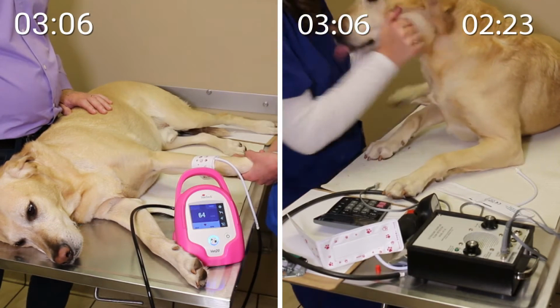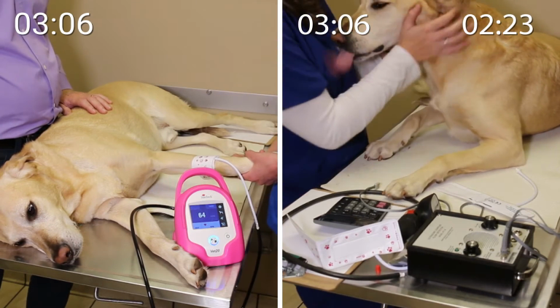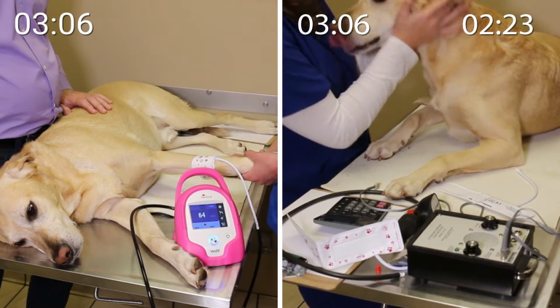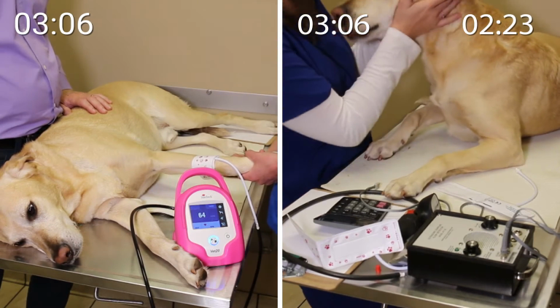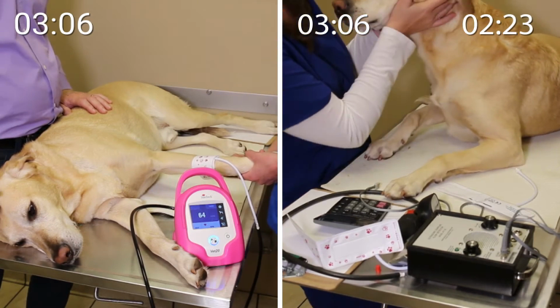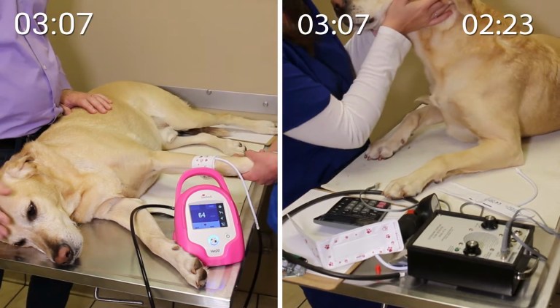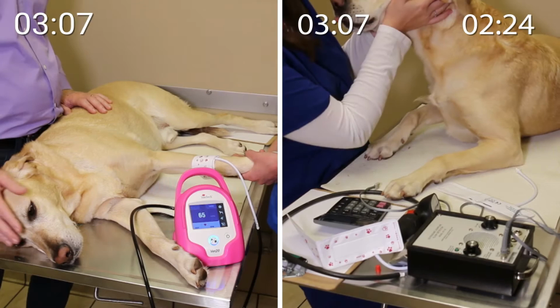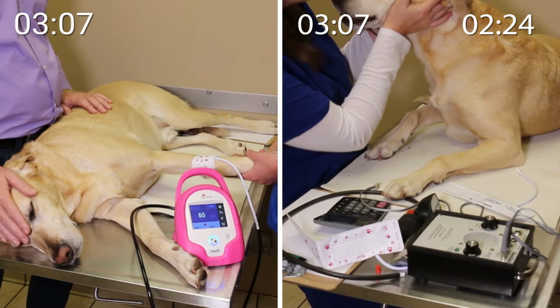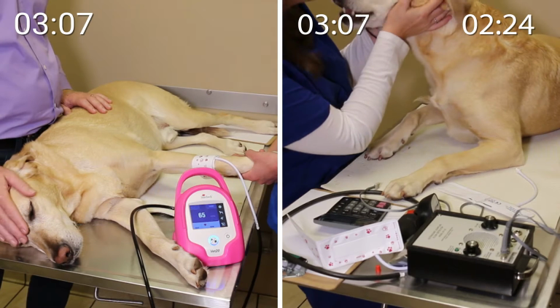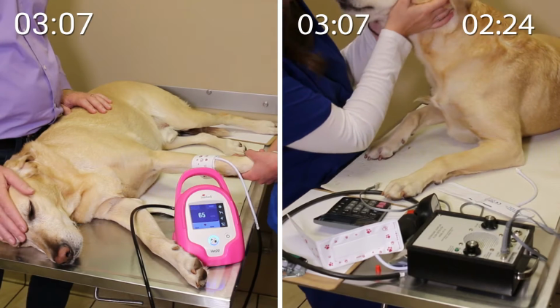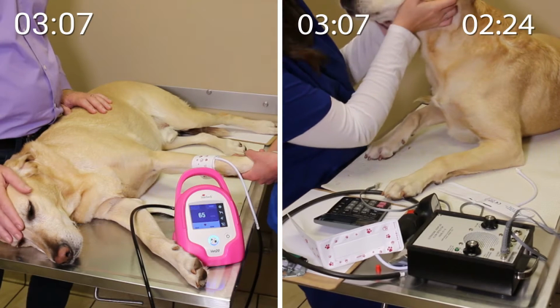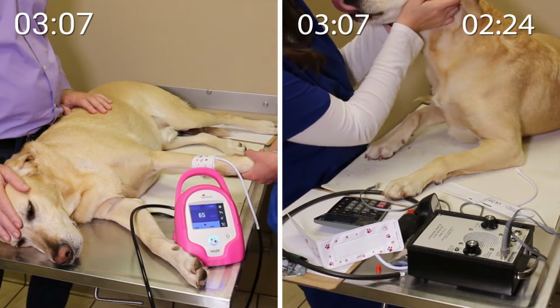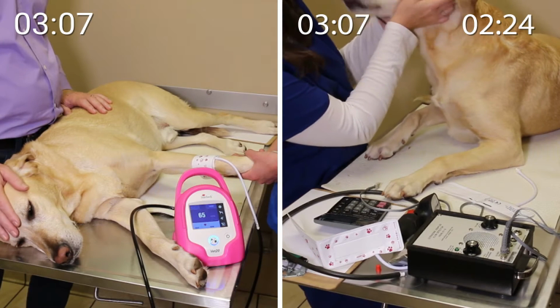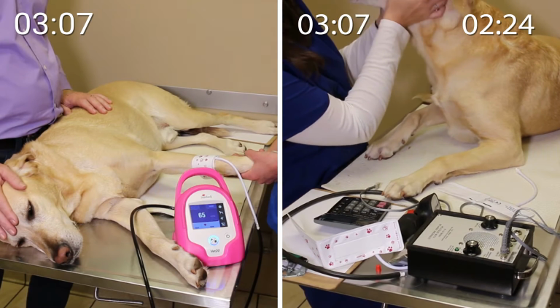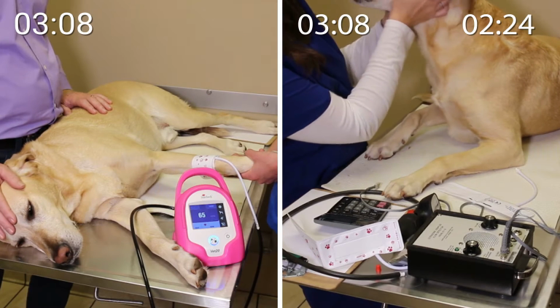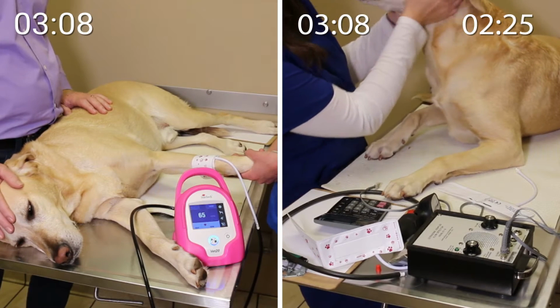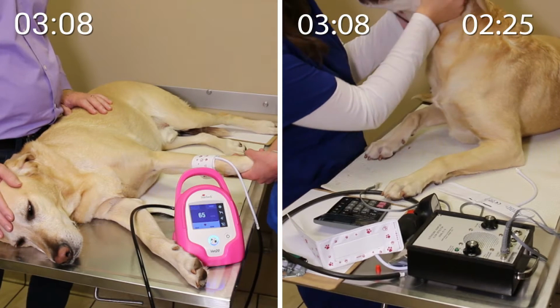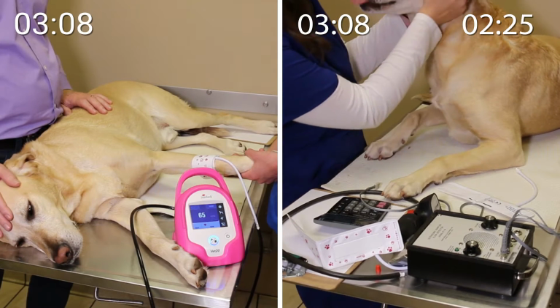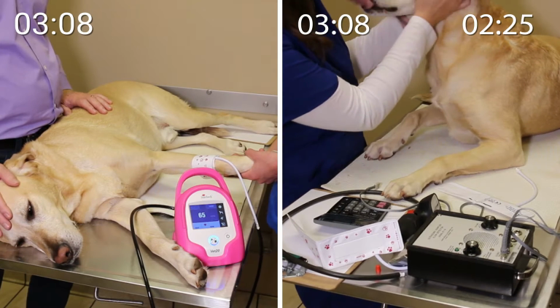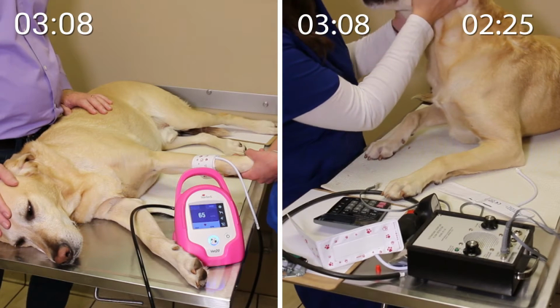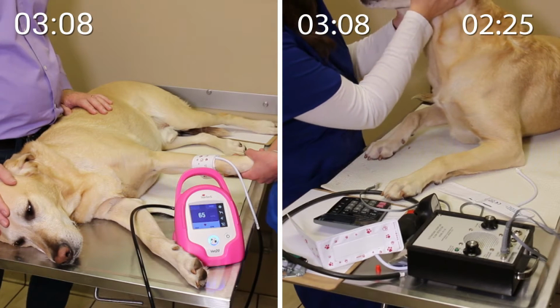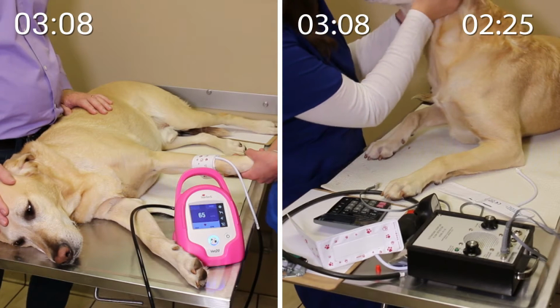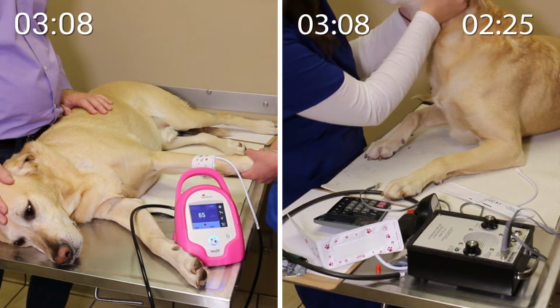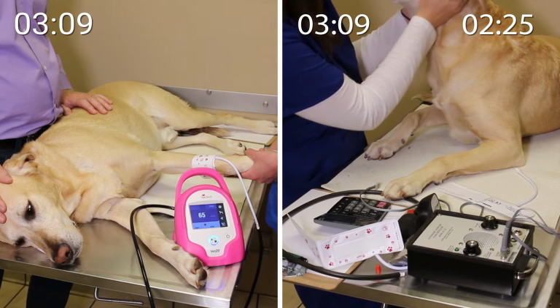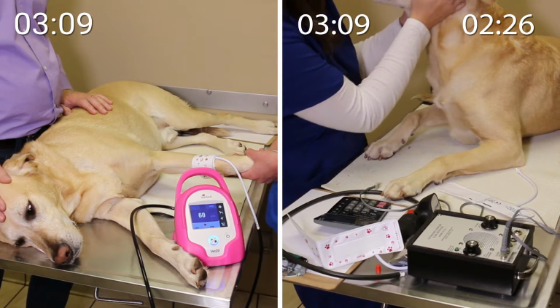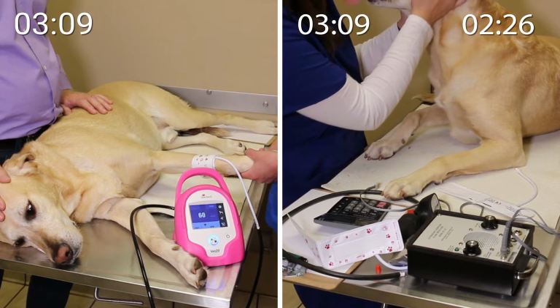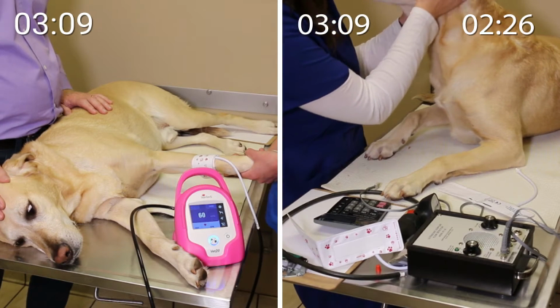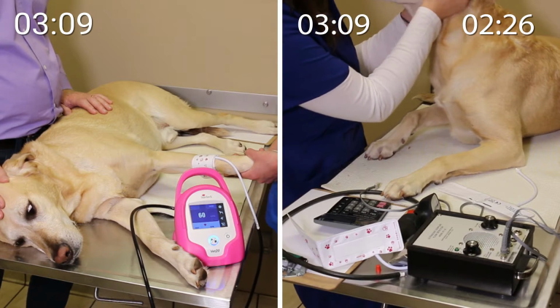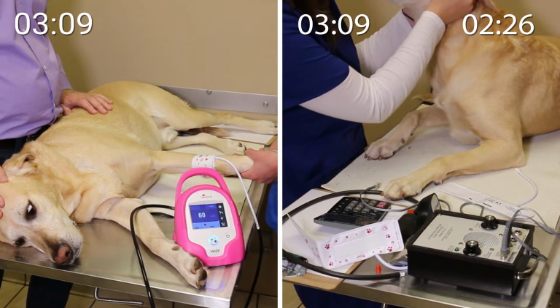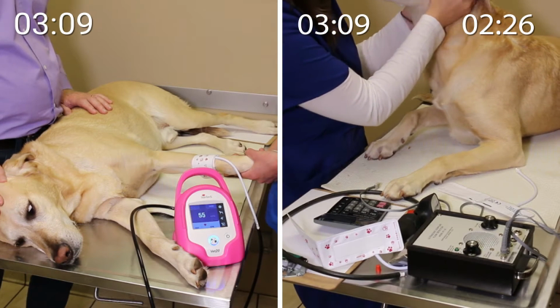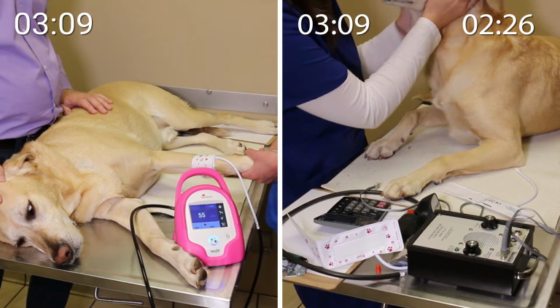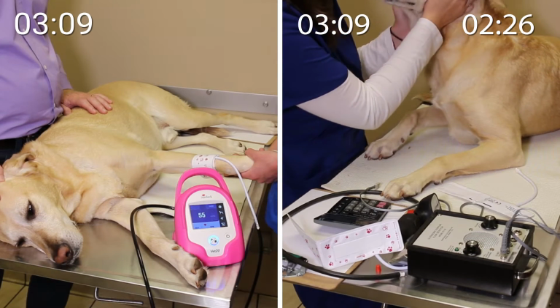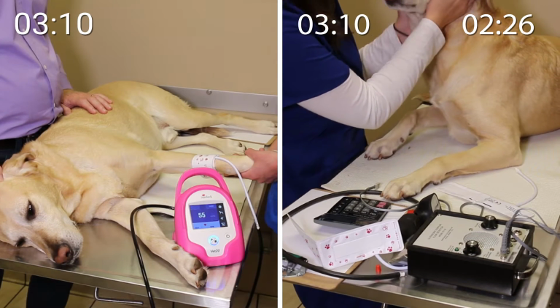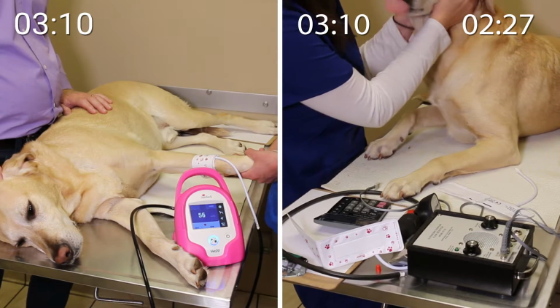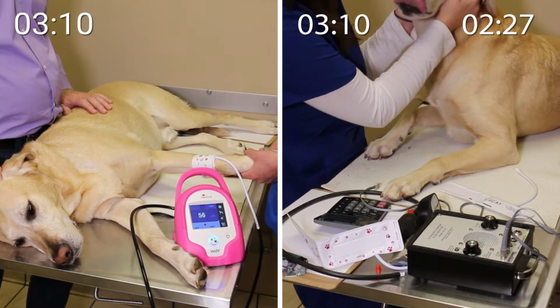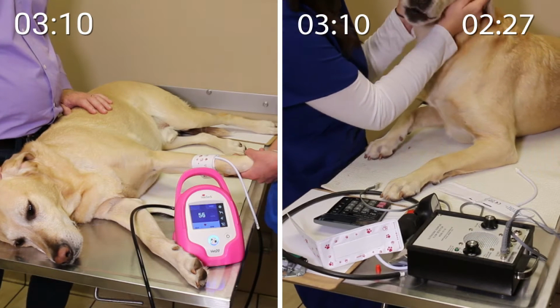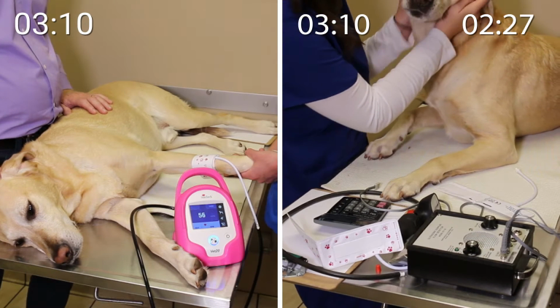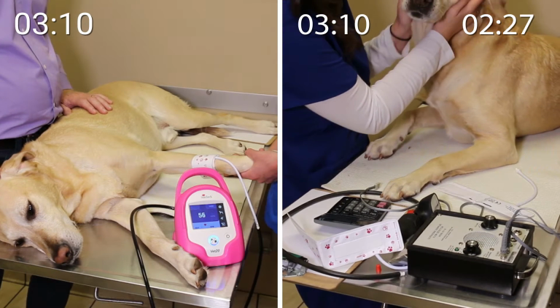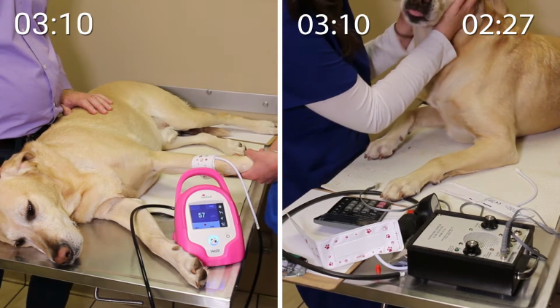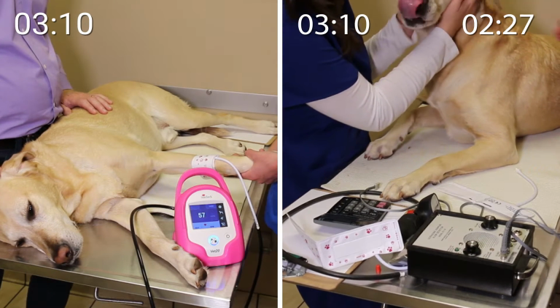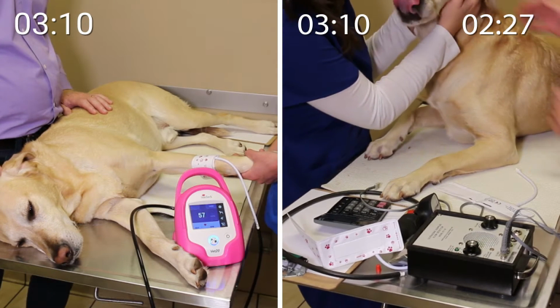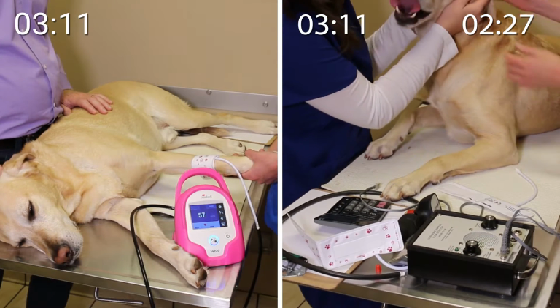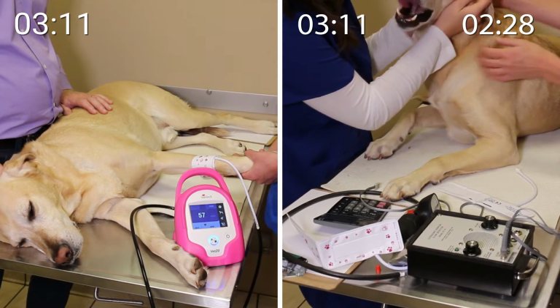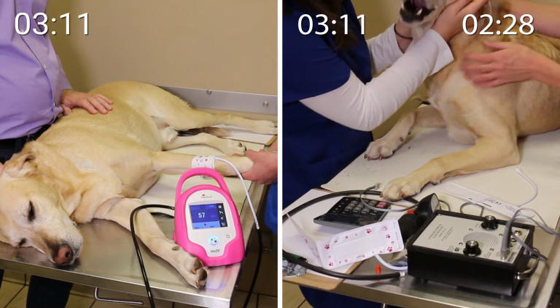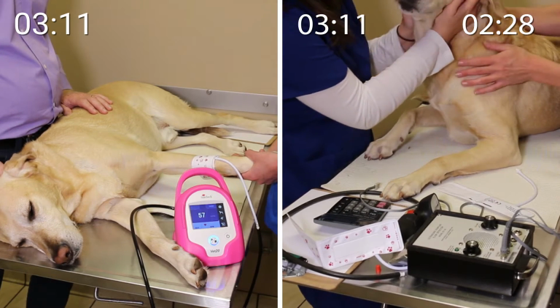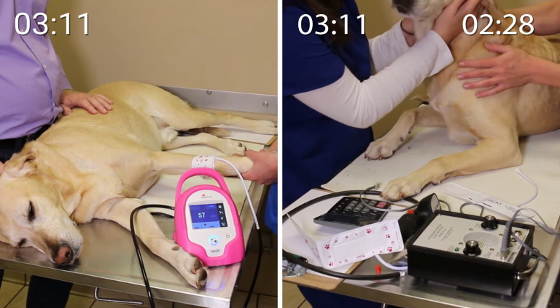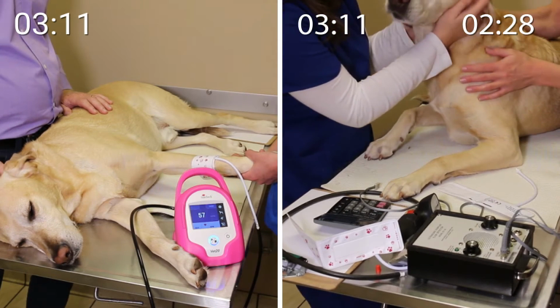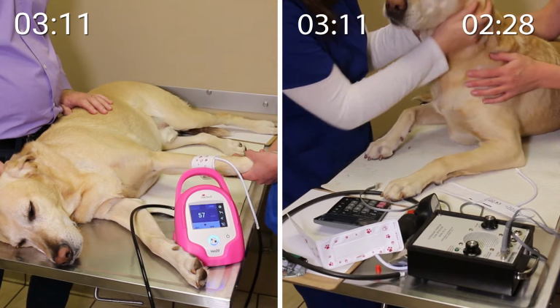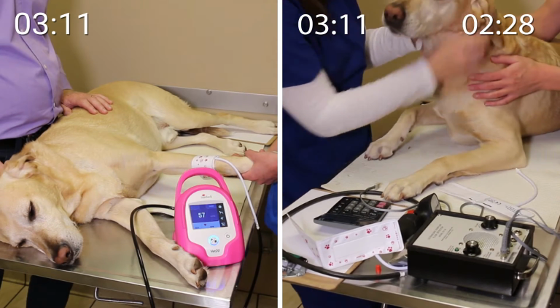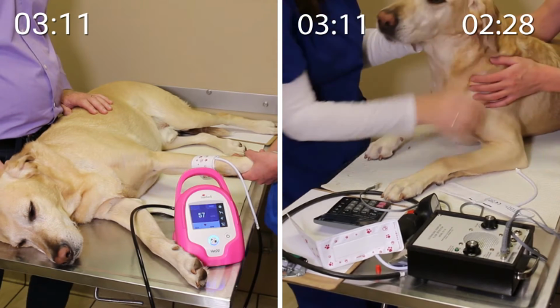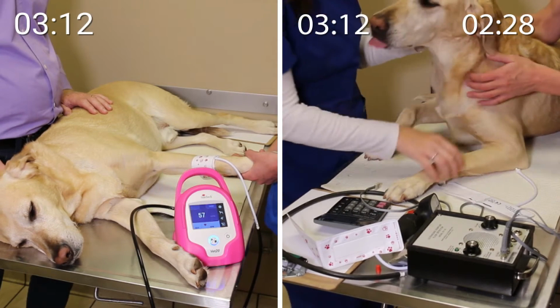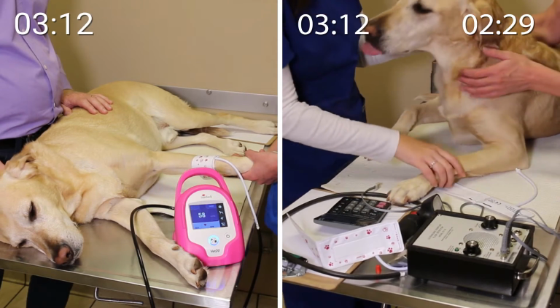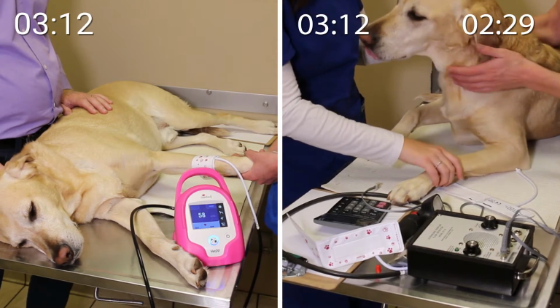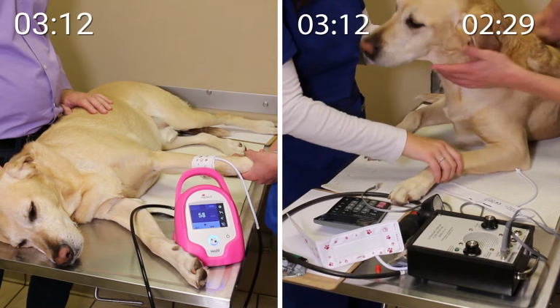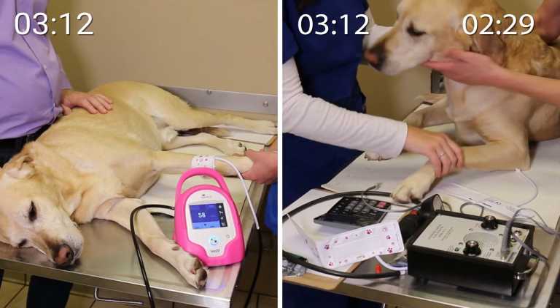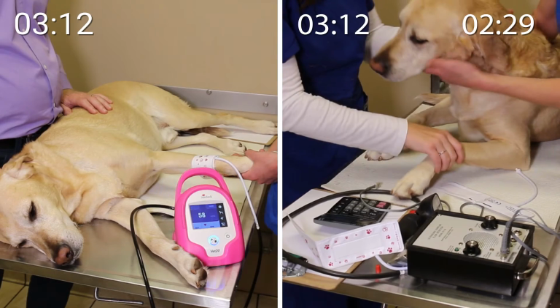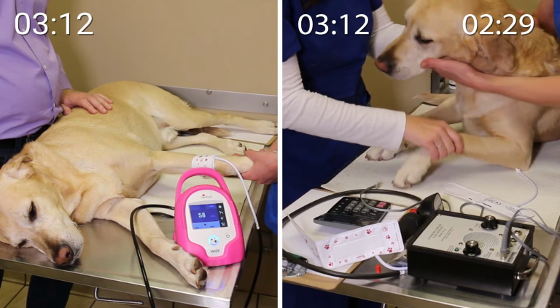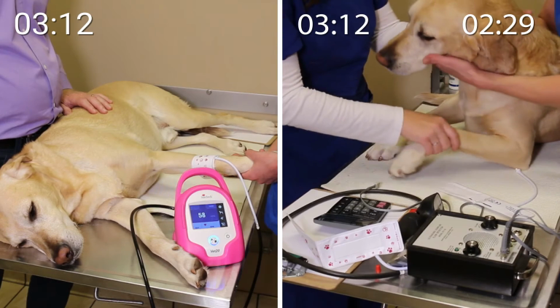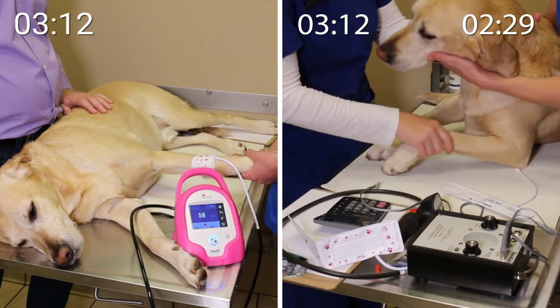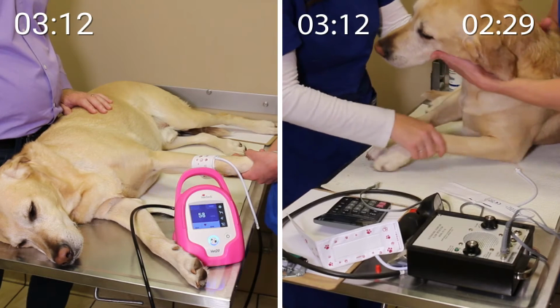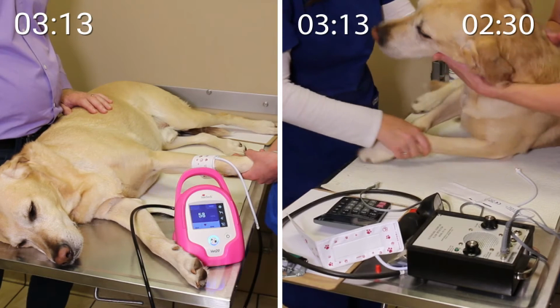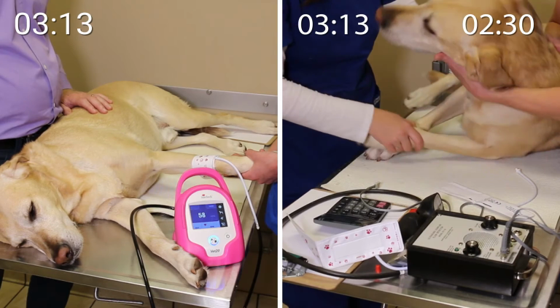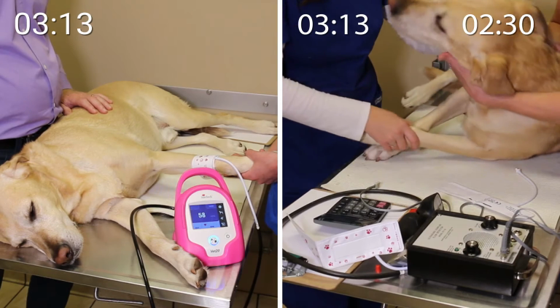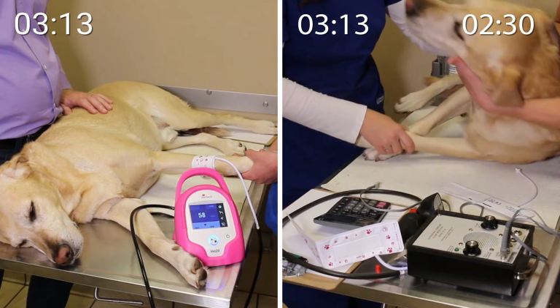Besides systolic, the oscillometric method also provides values for diastolic, mean arterial pressure, and heart rate.